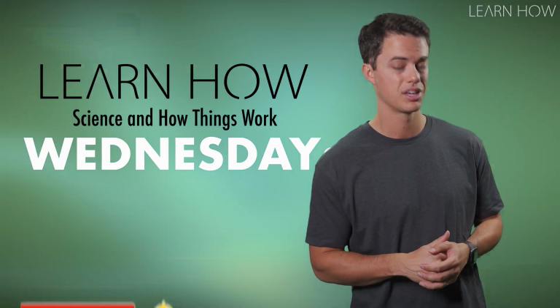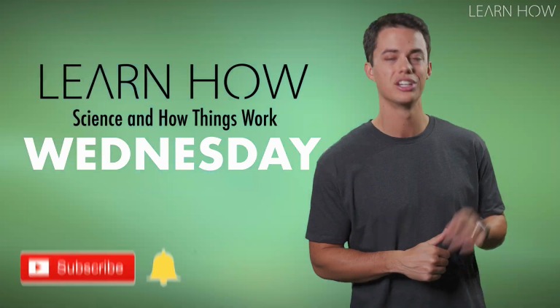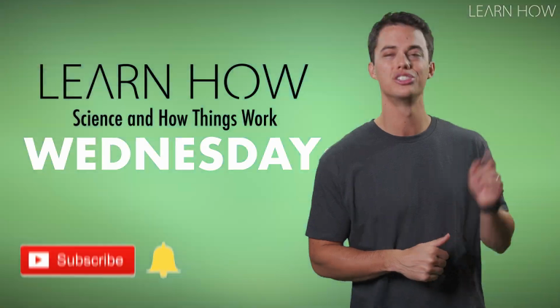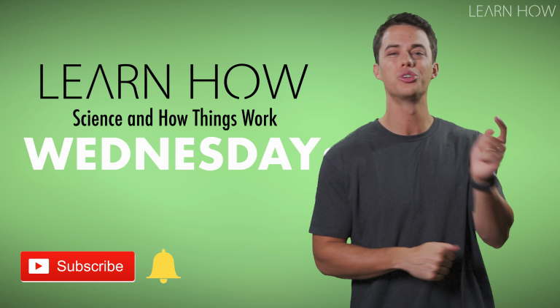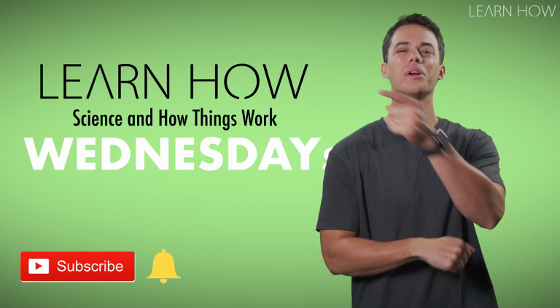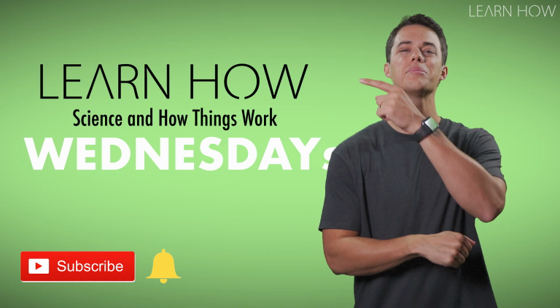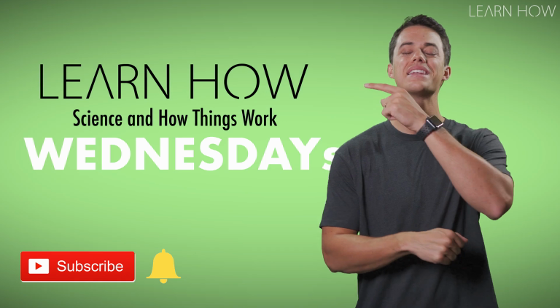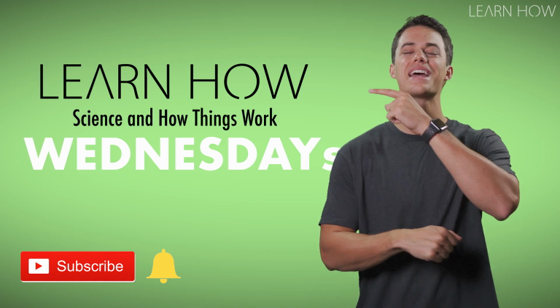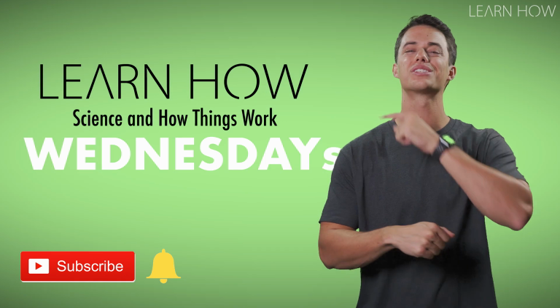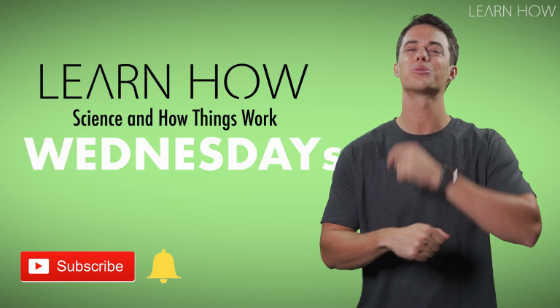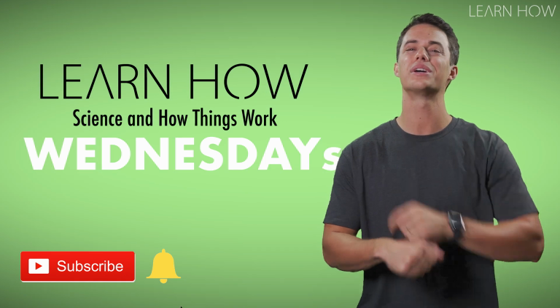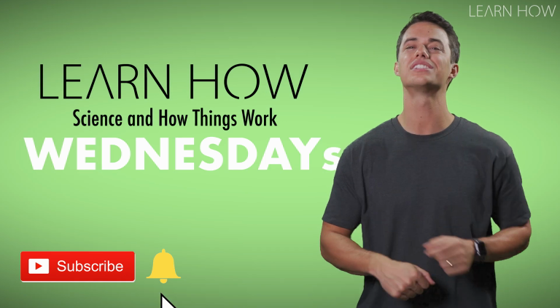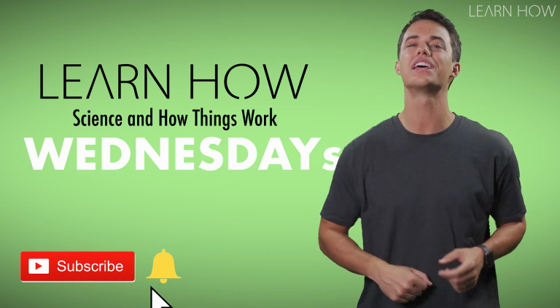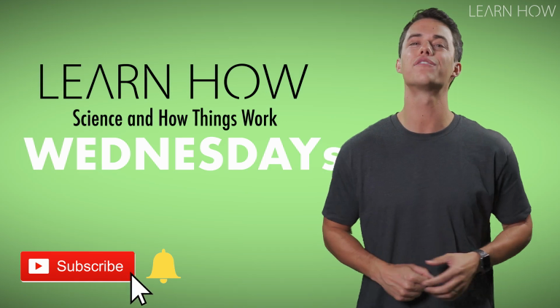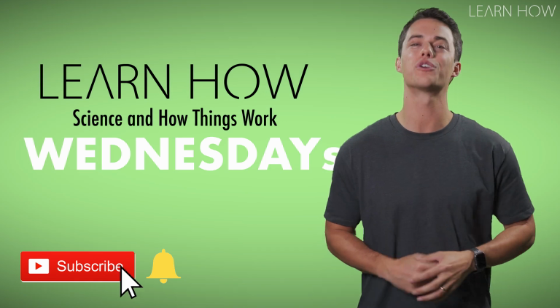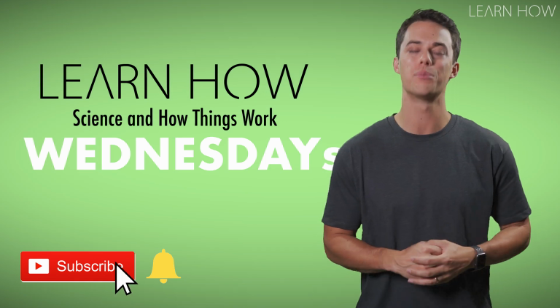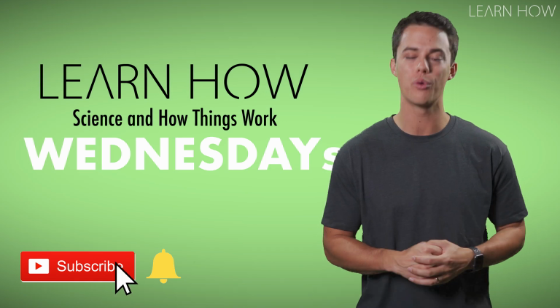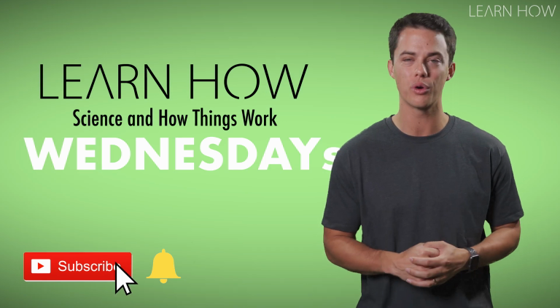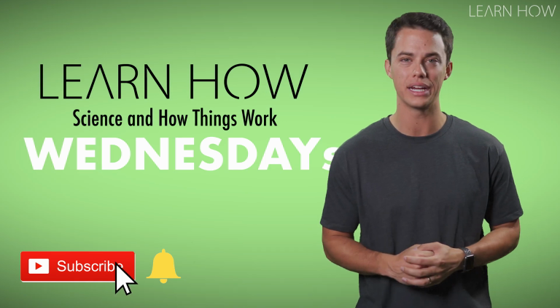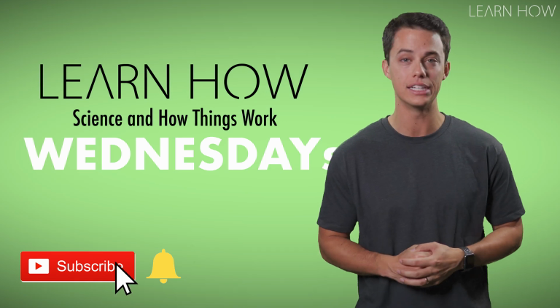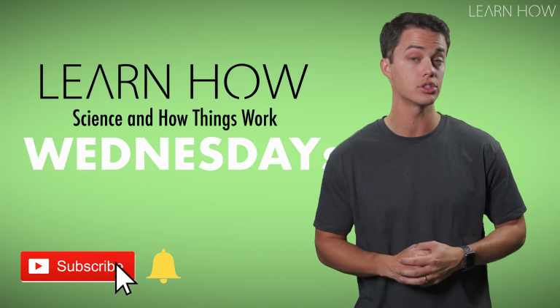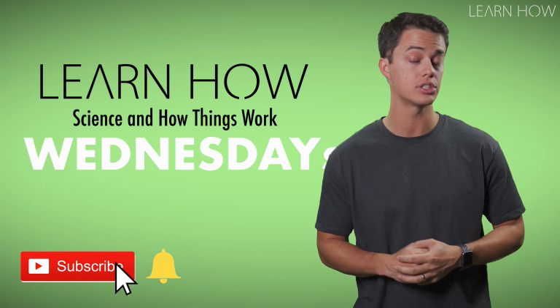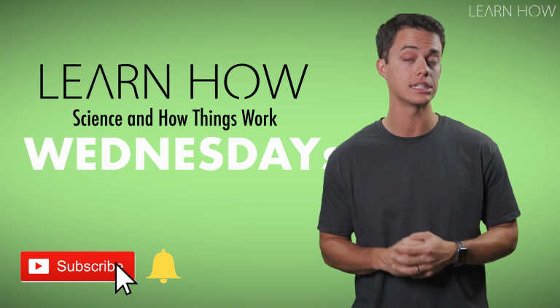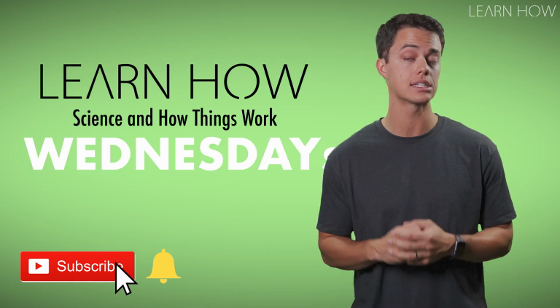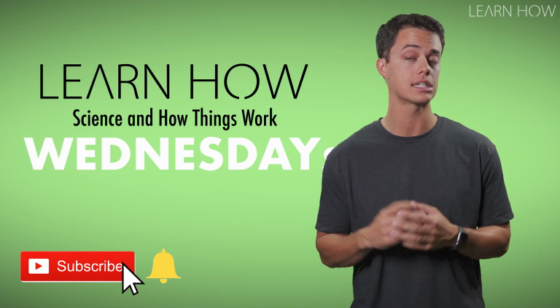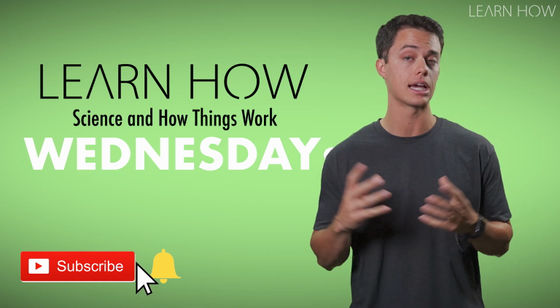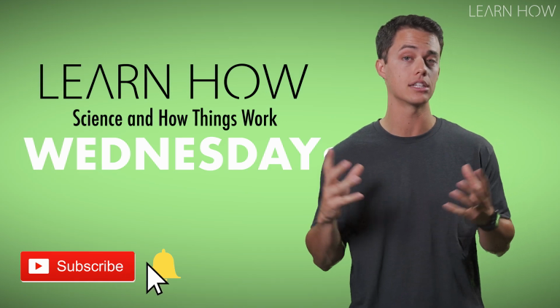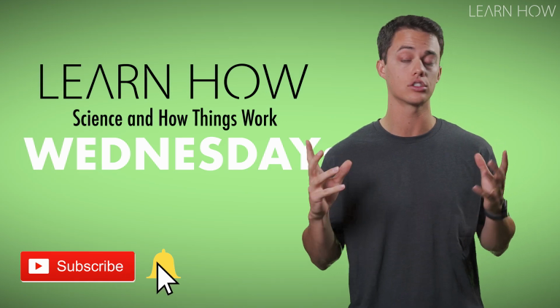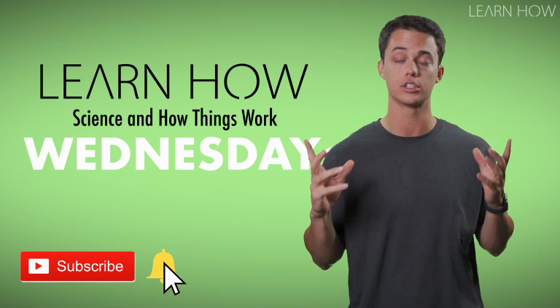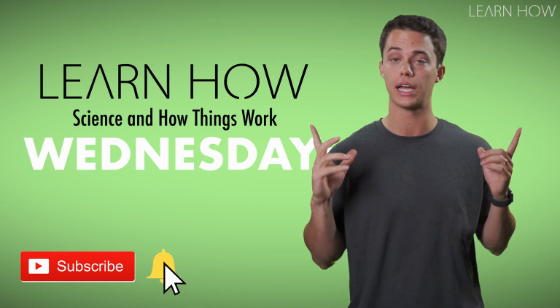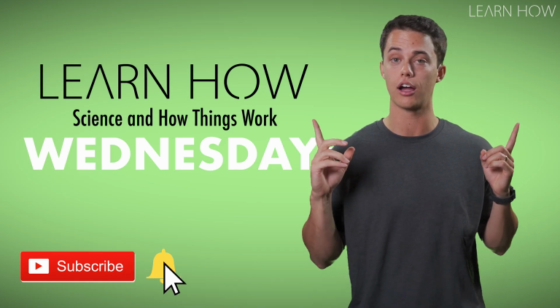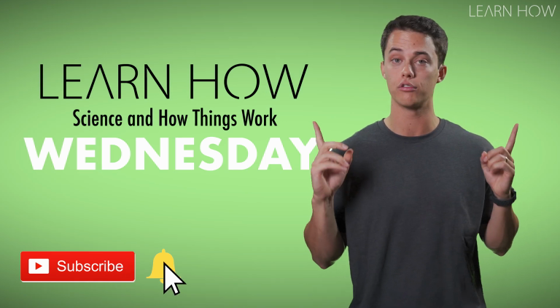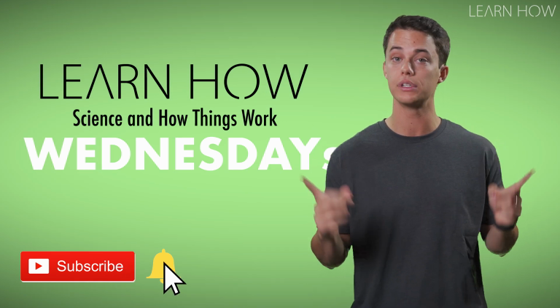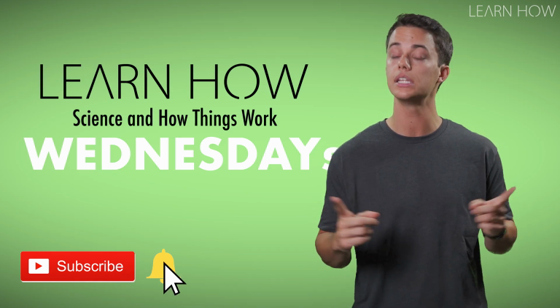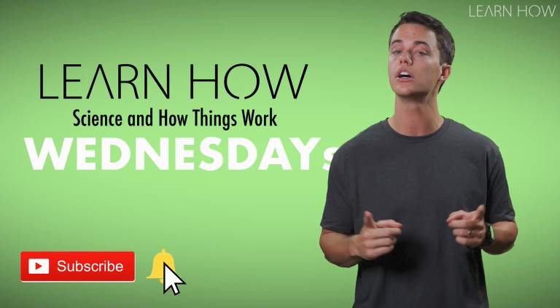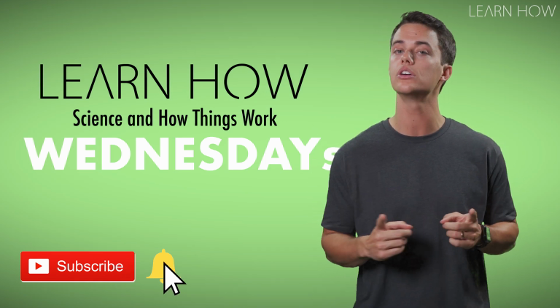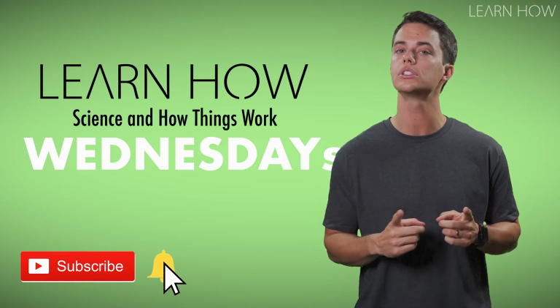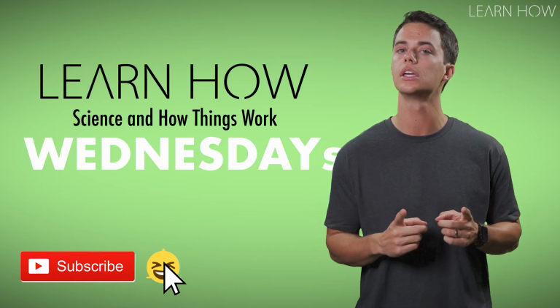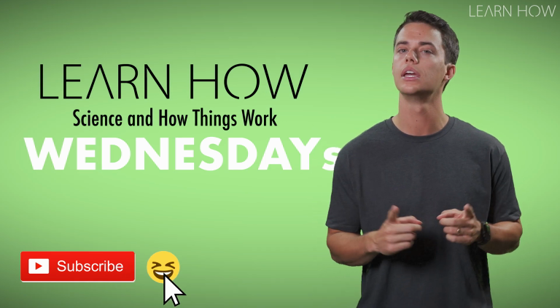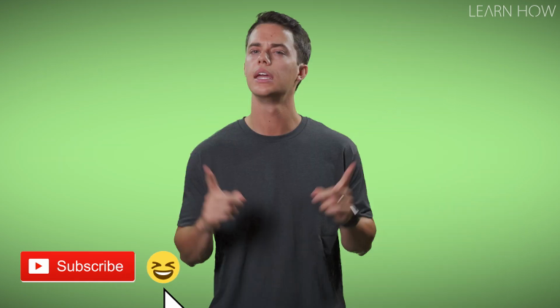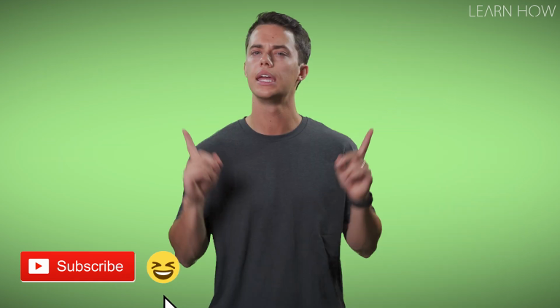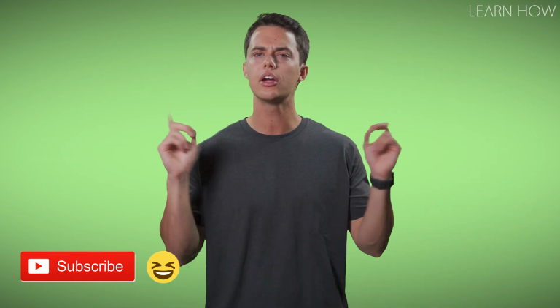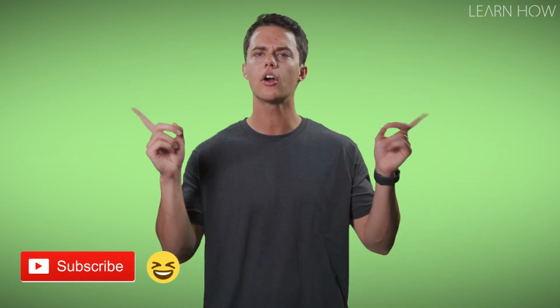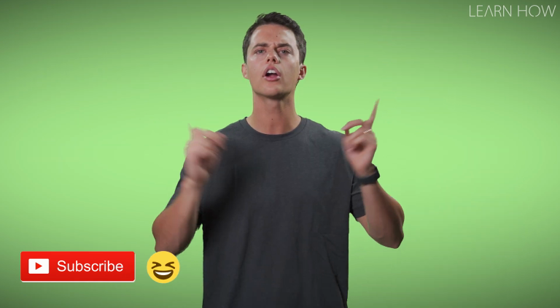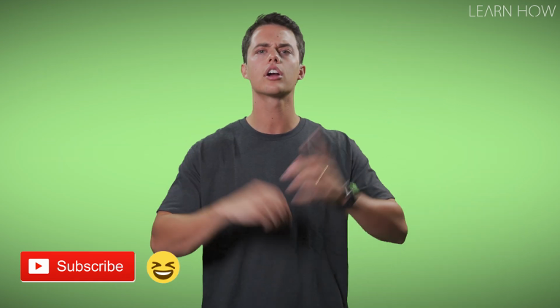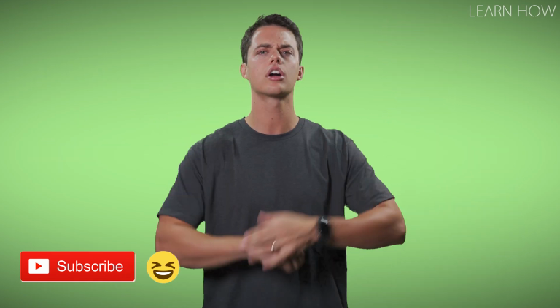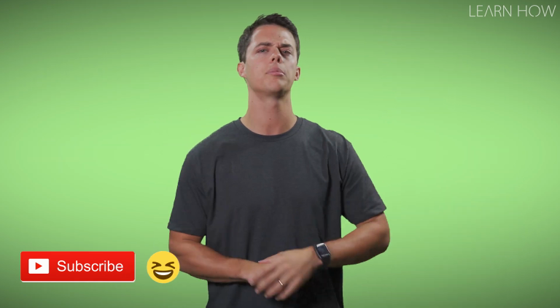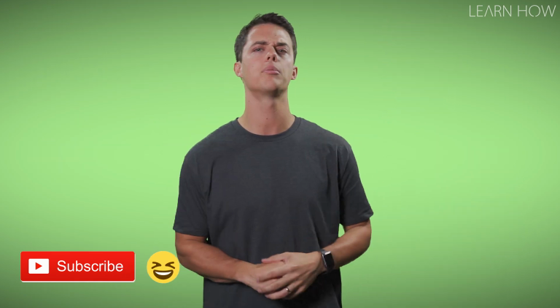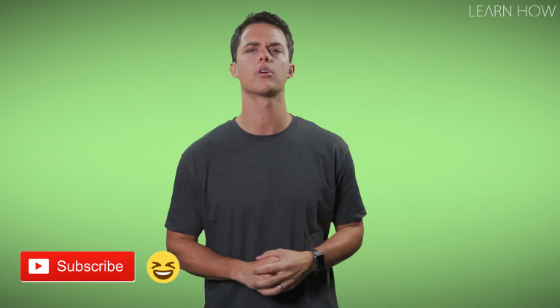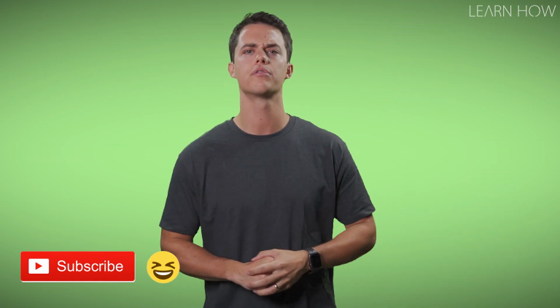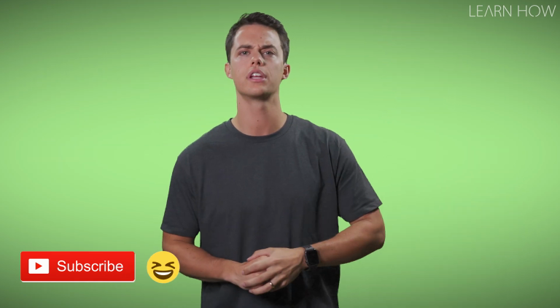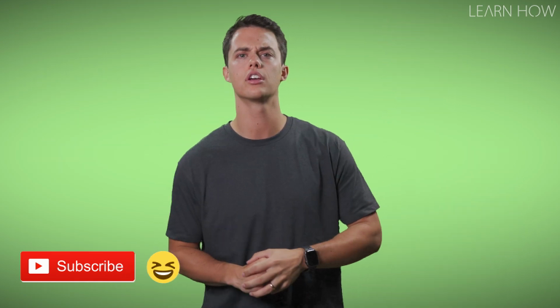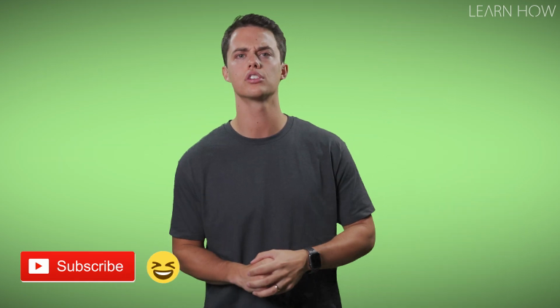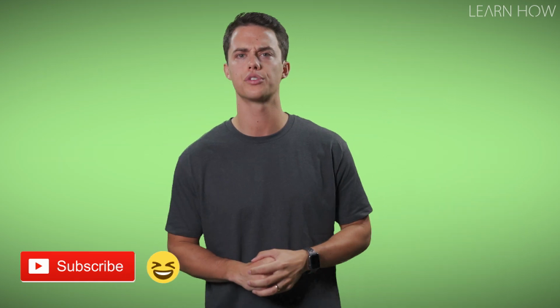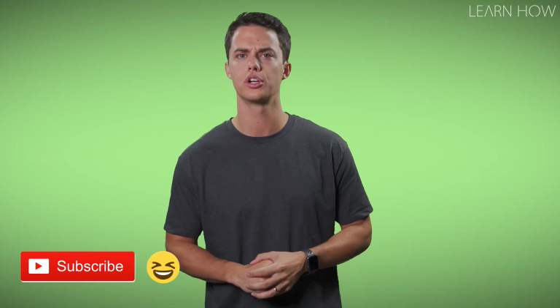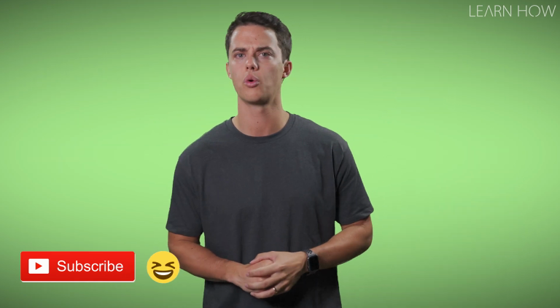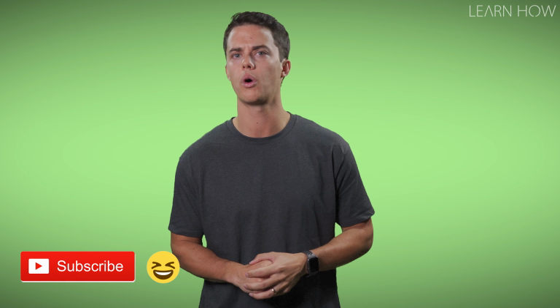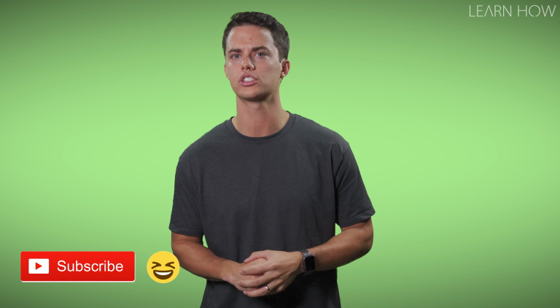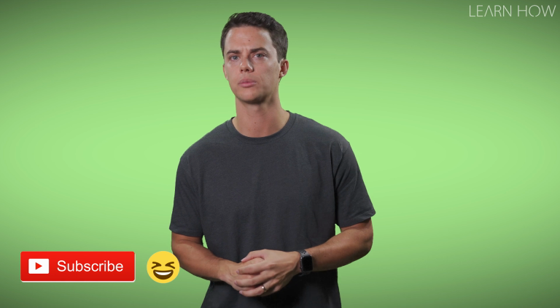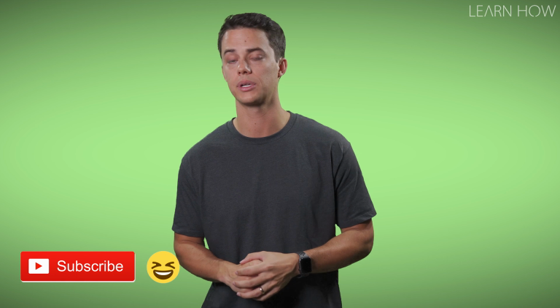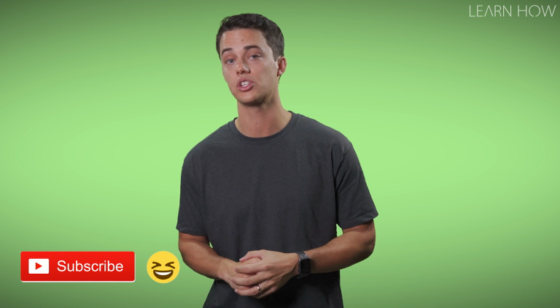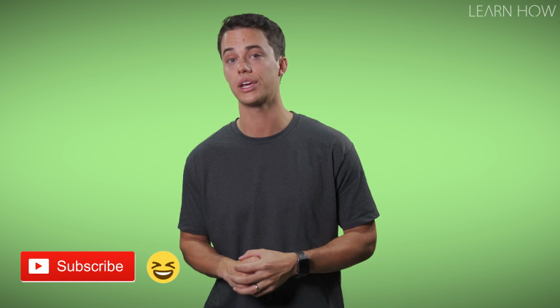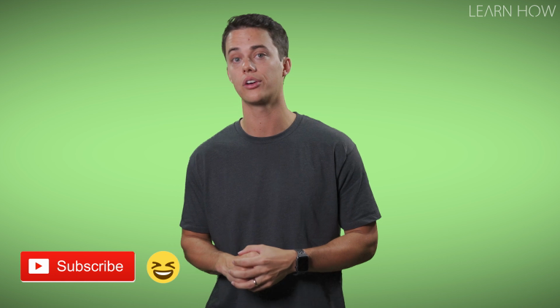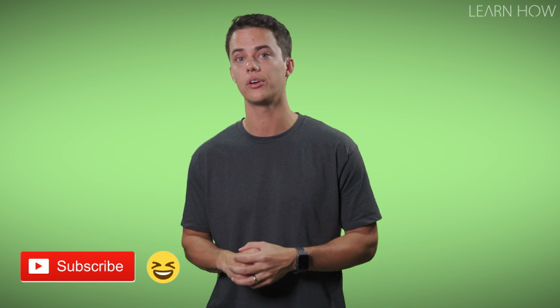Join me next Wednesday for more interesting Science Learn How videos. Here are a couple more videos for you to watch on my channel.